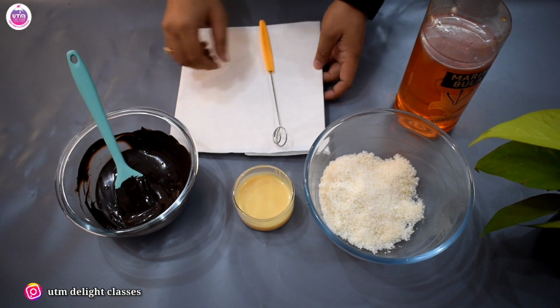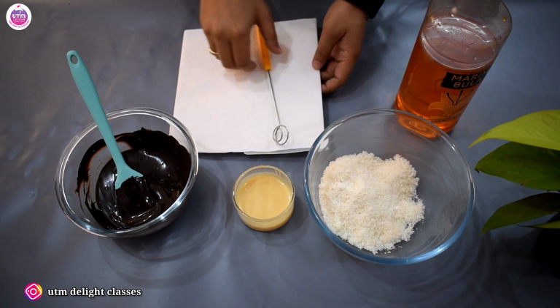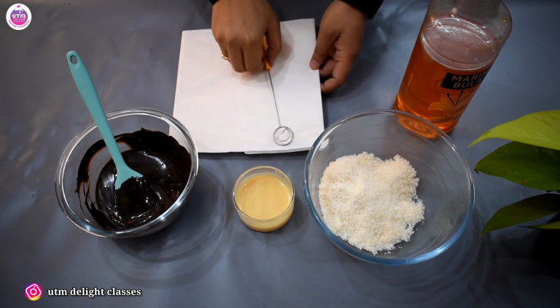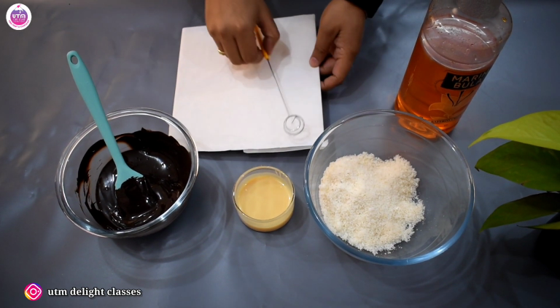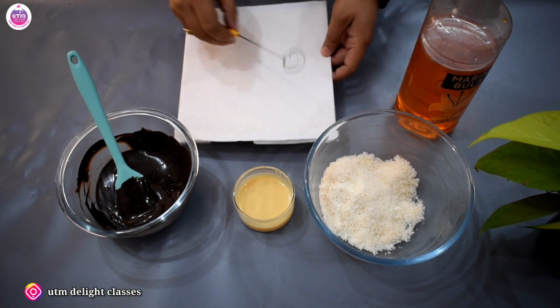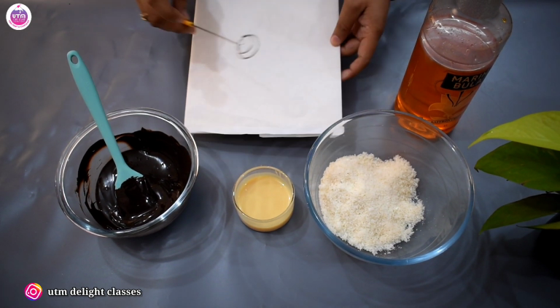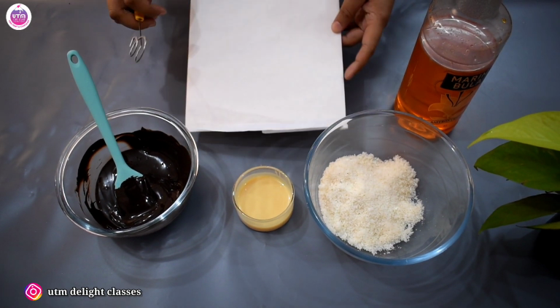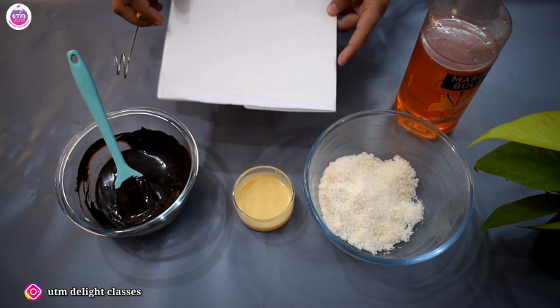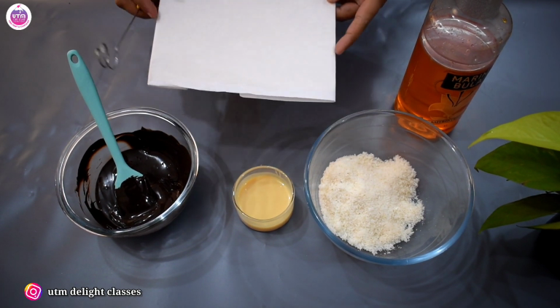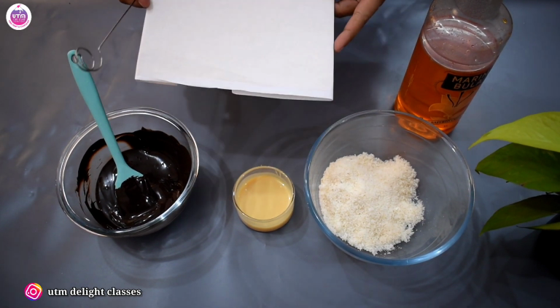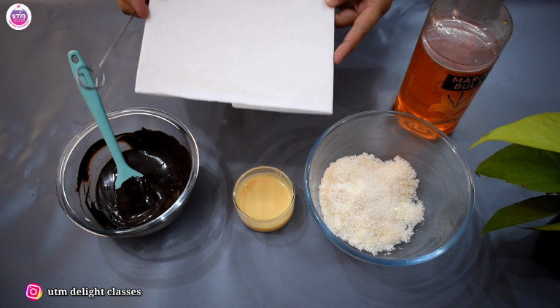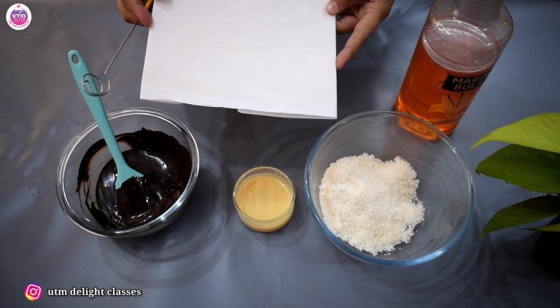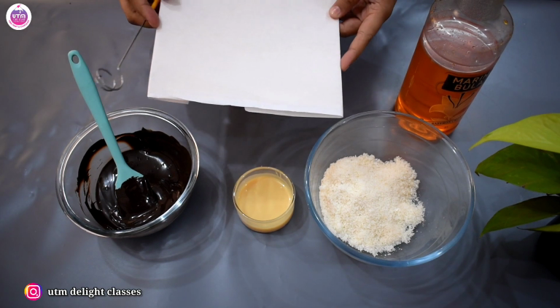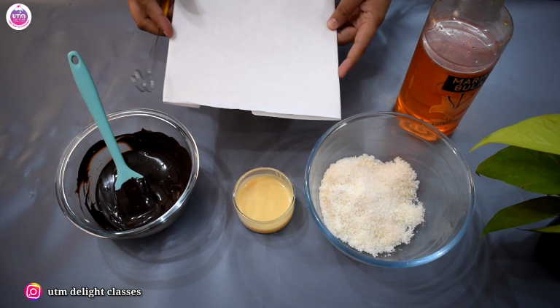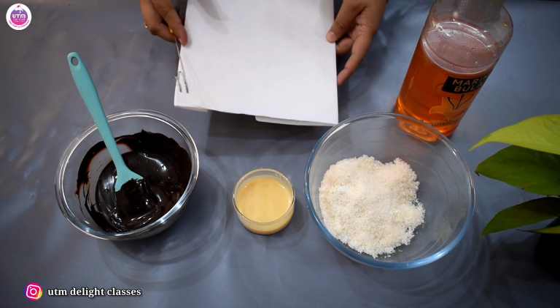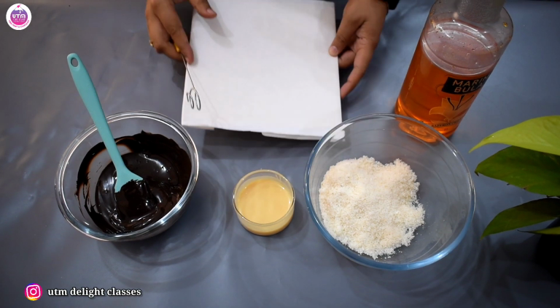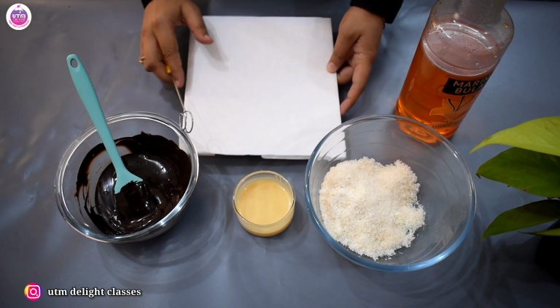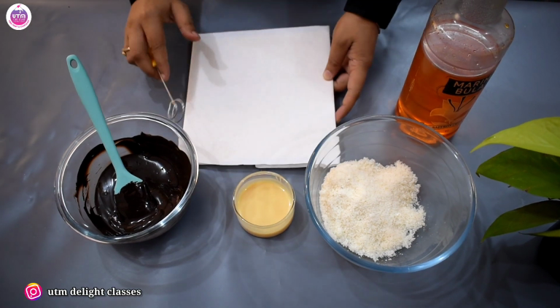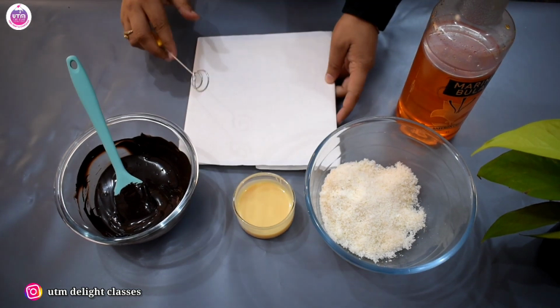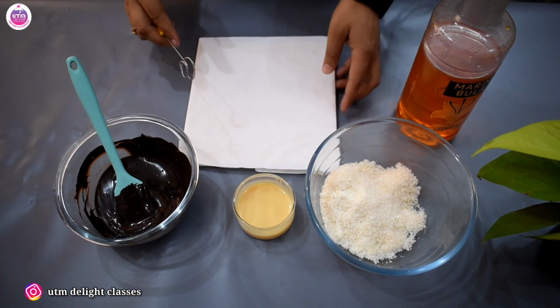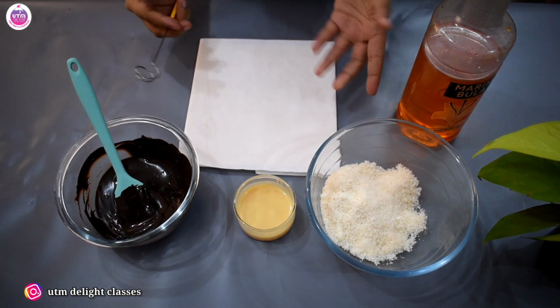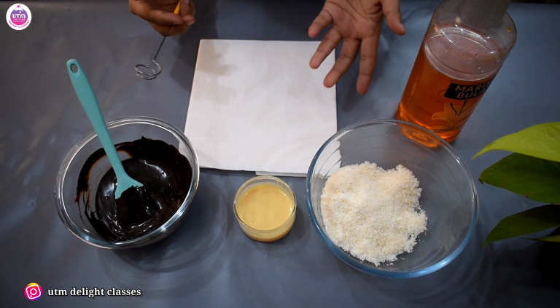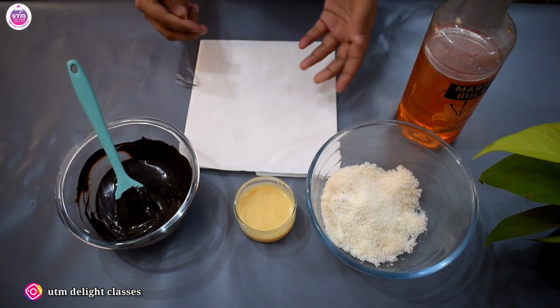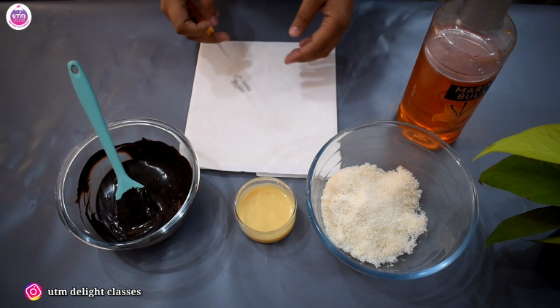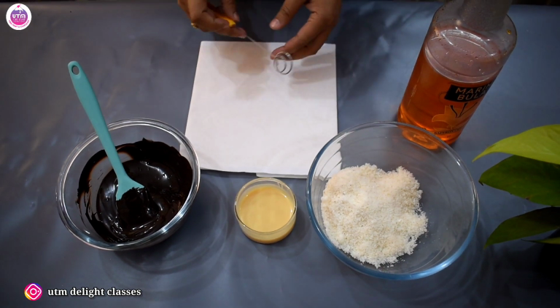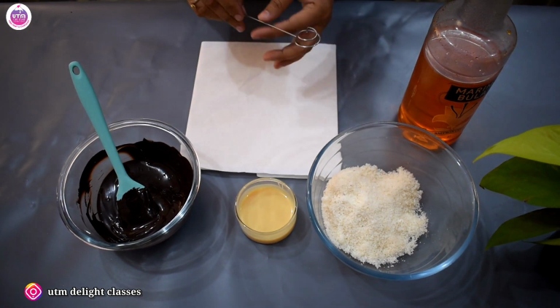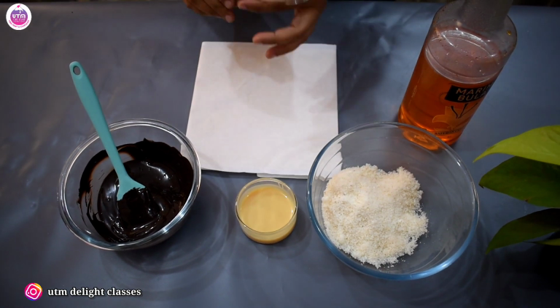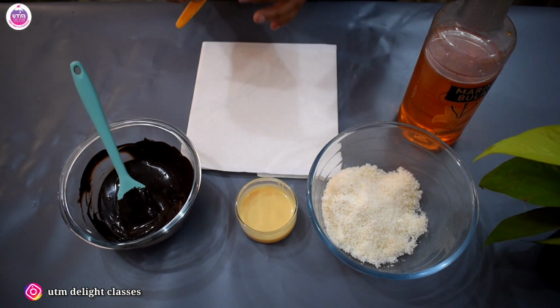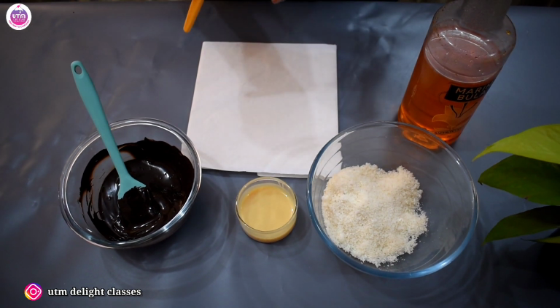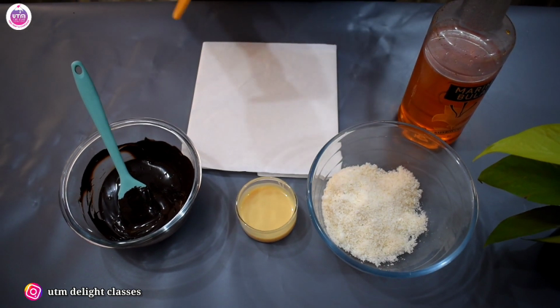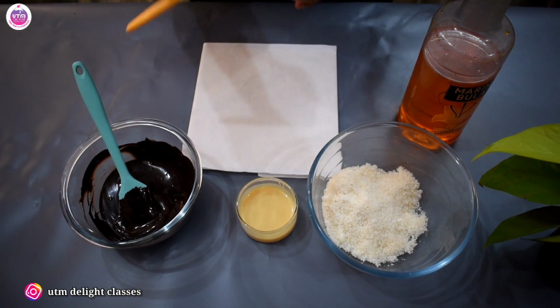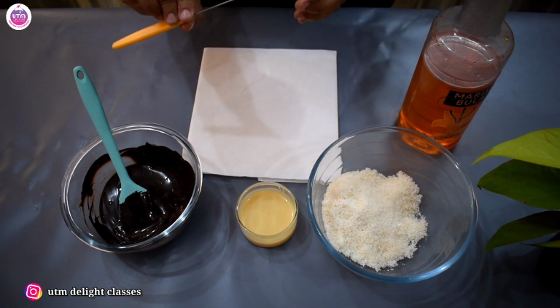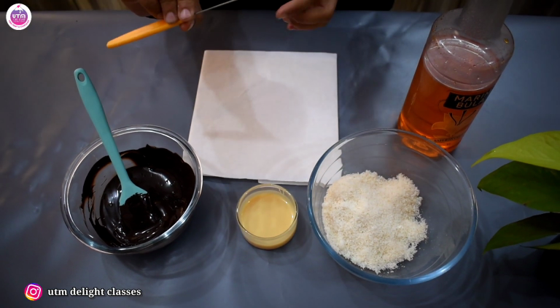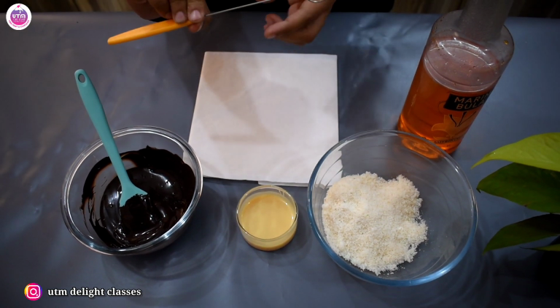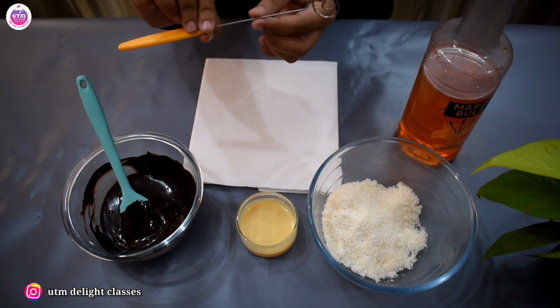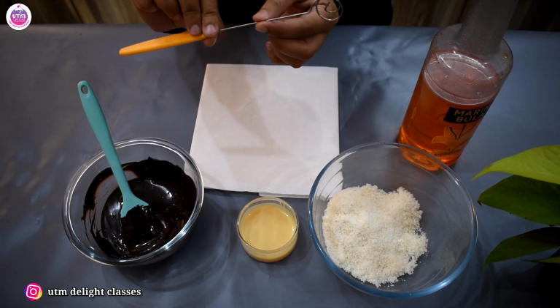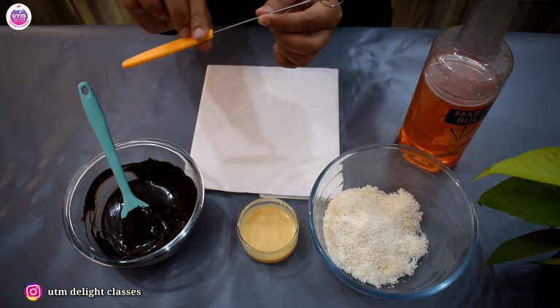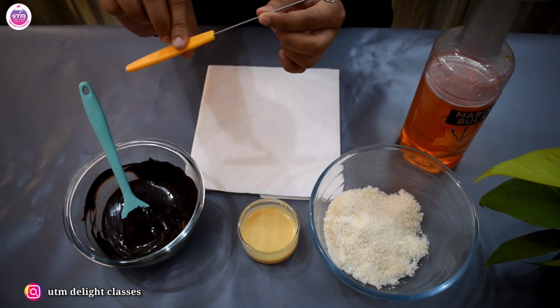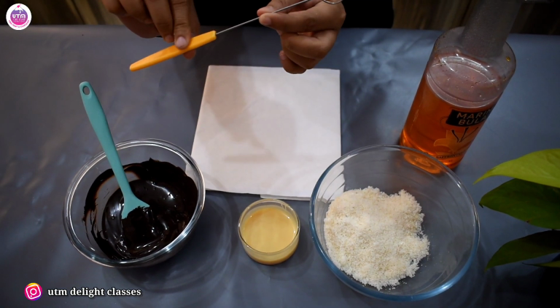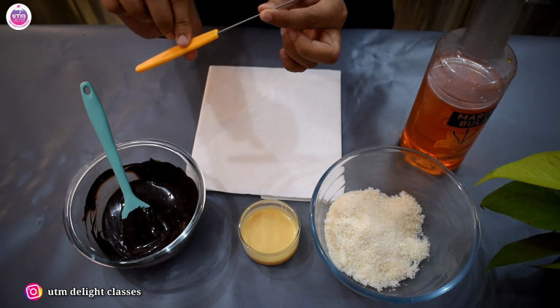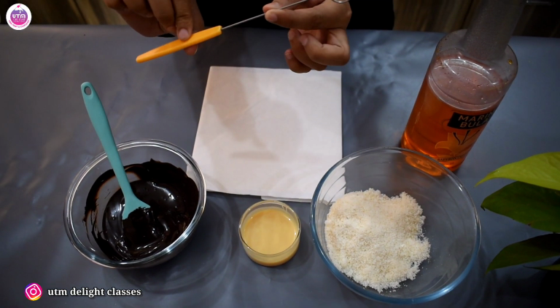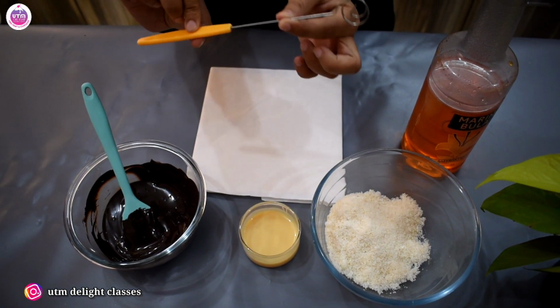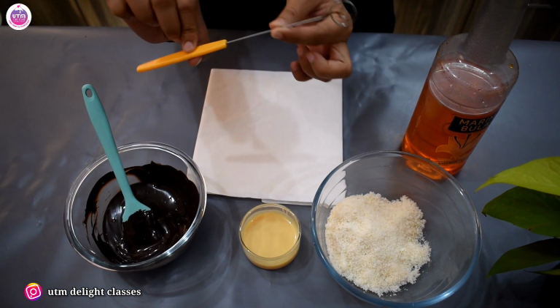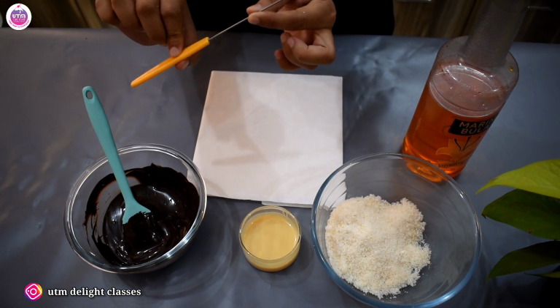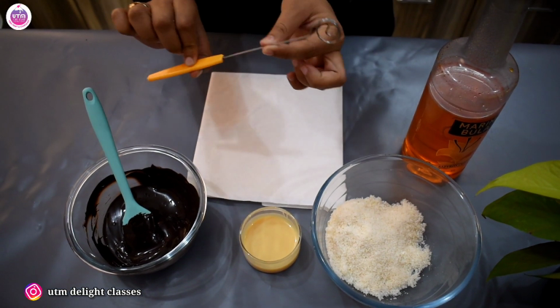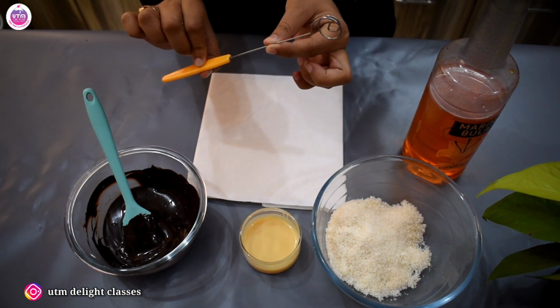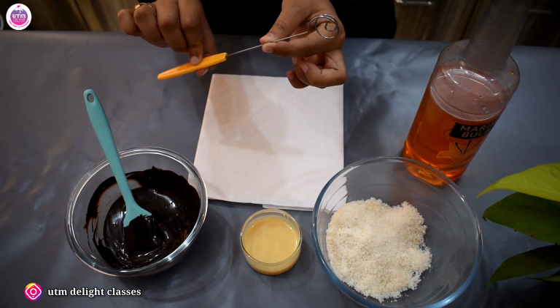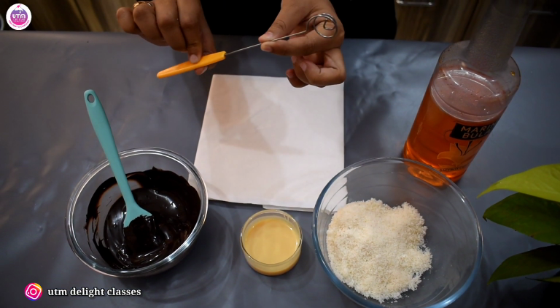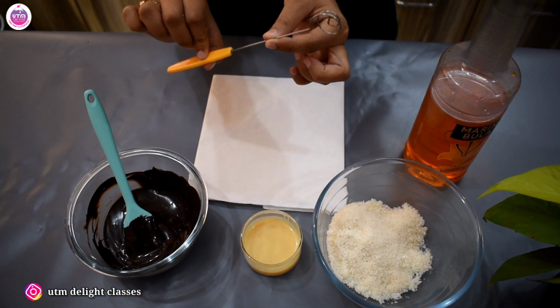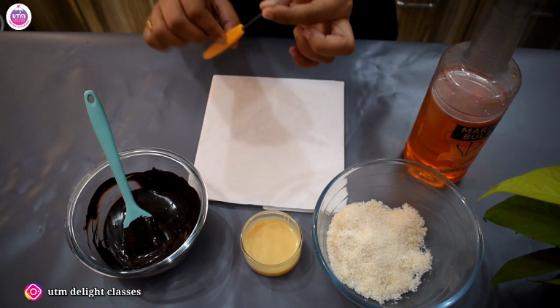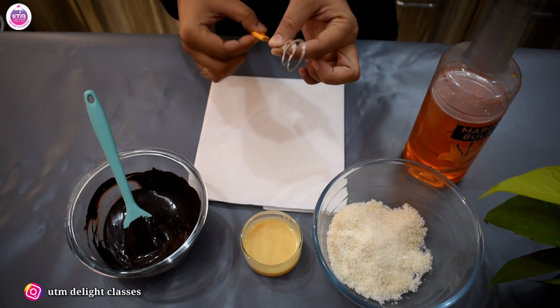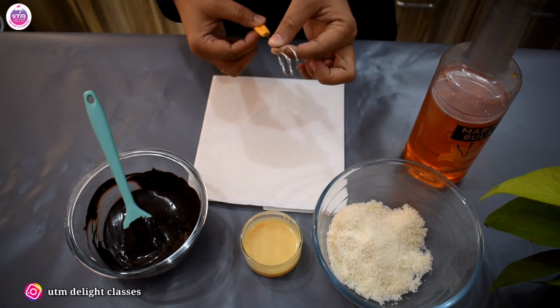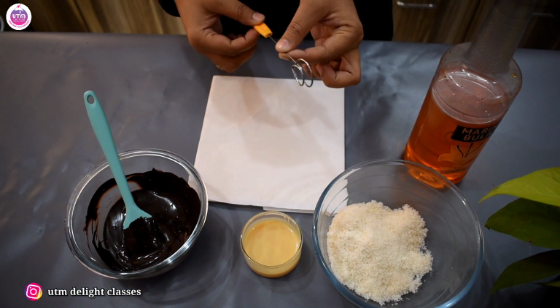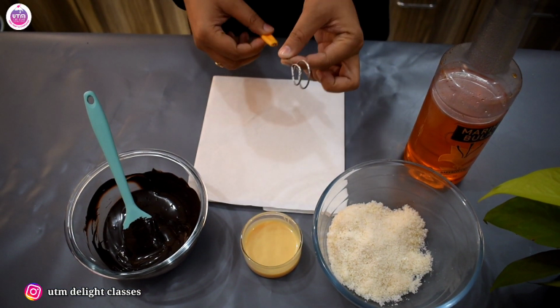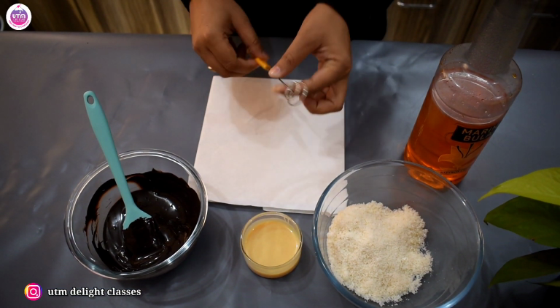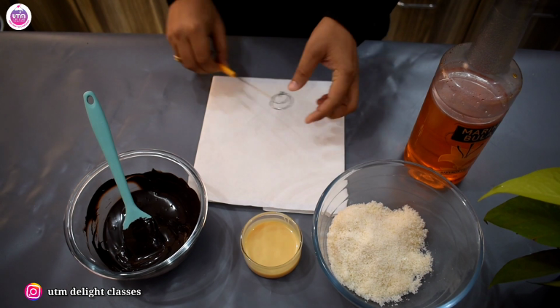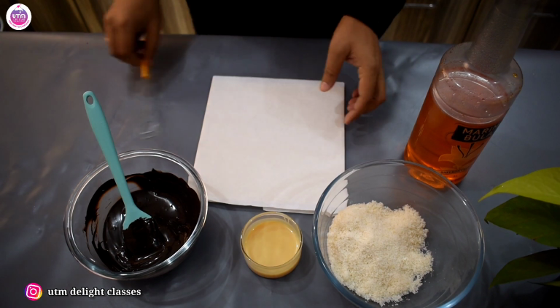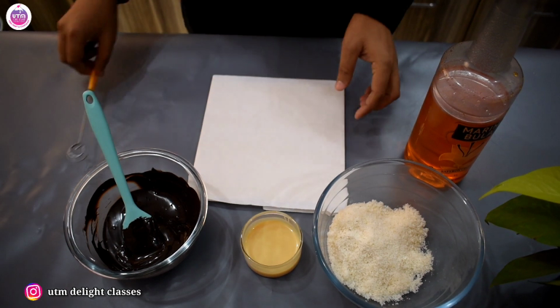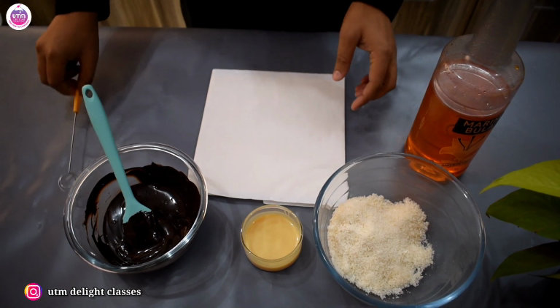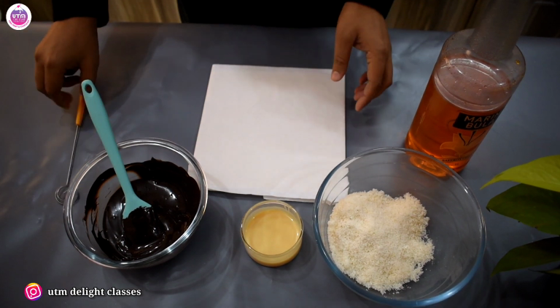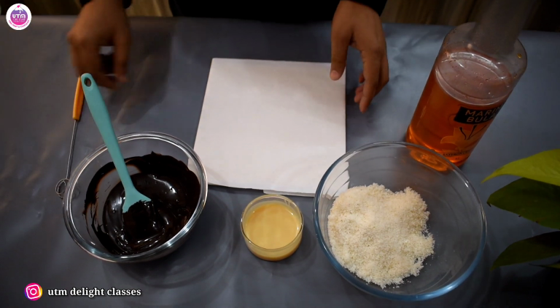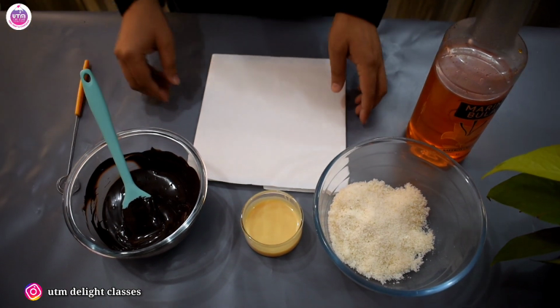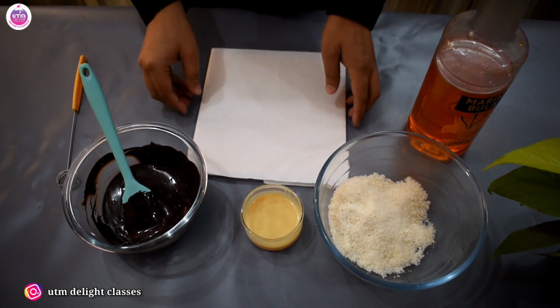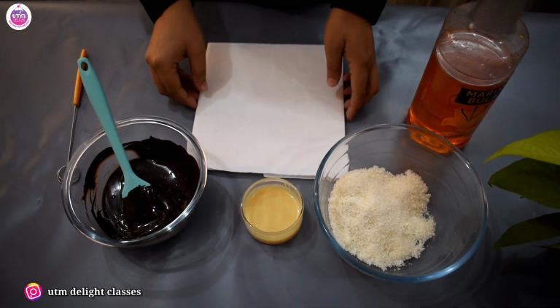Next, we need a board on which we have made balls. This is called a Dipping Tool. So, let's start.